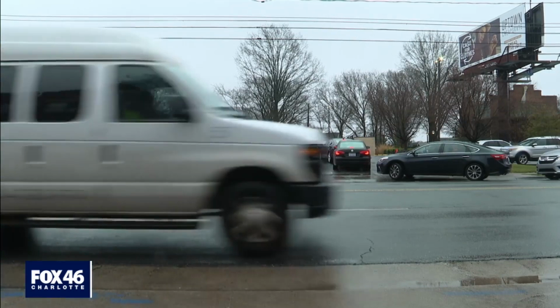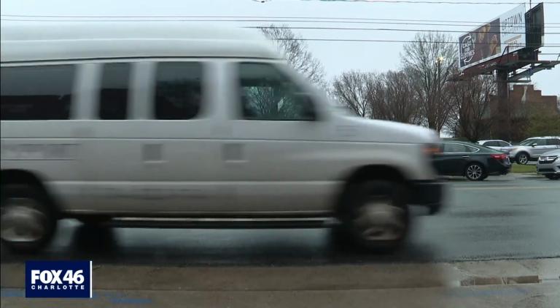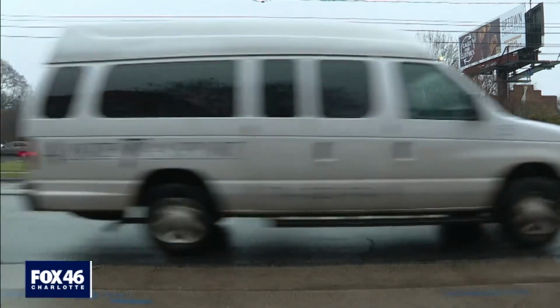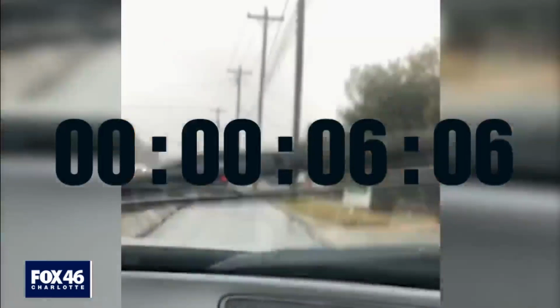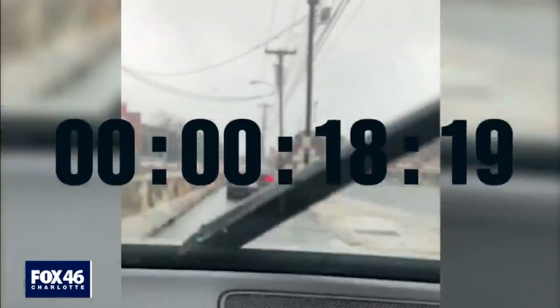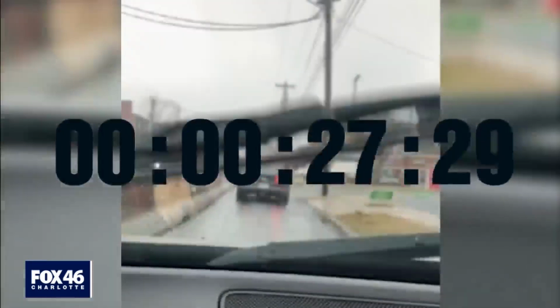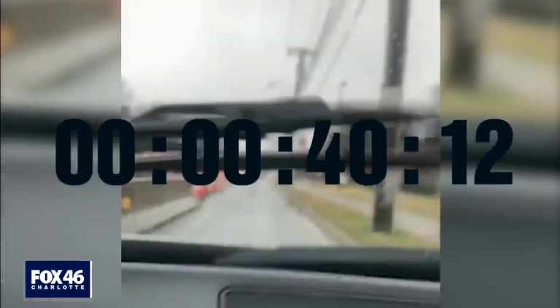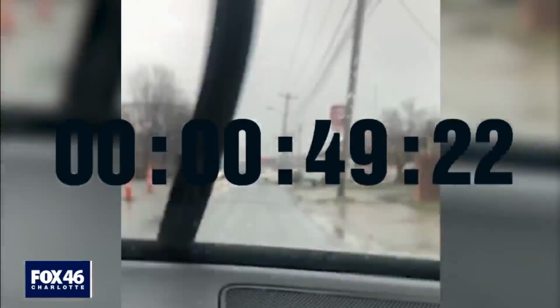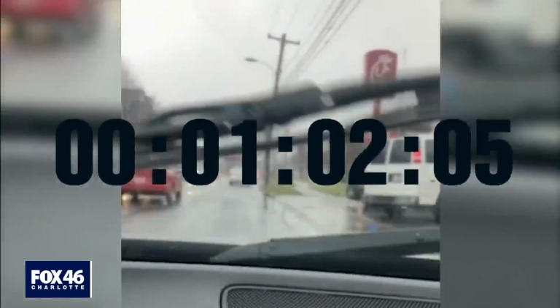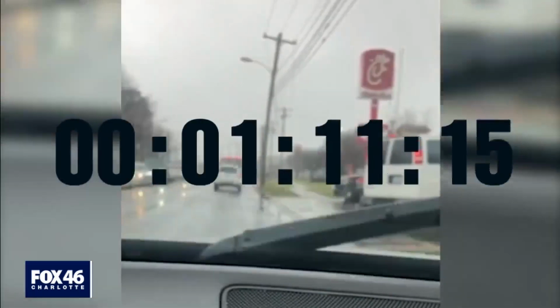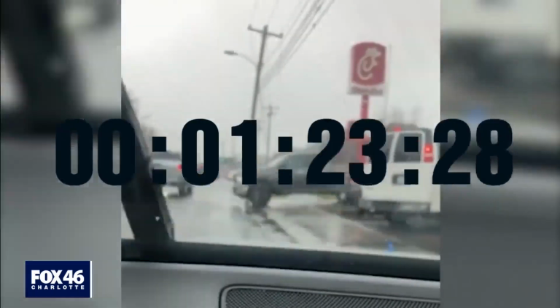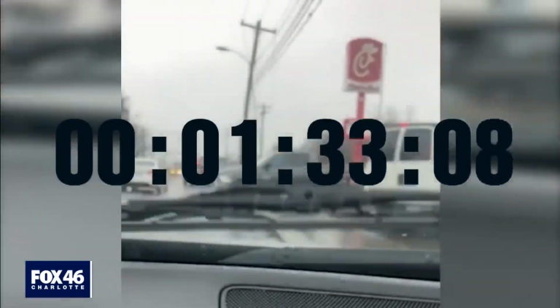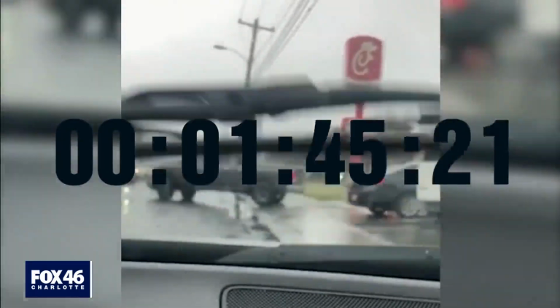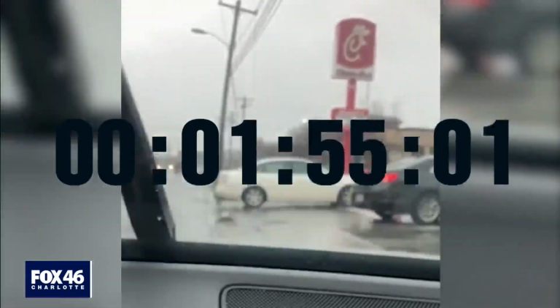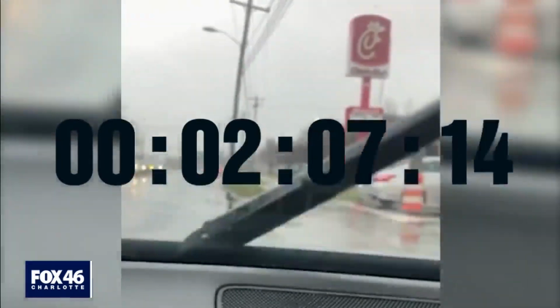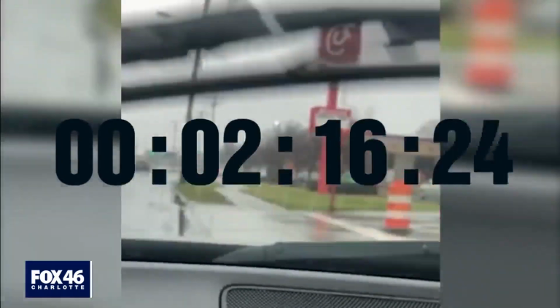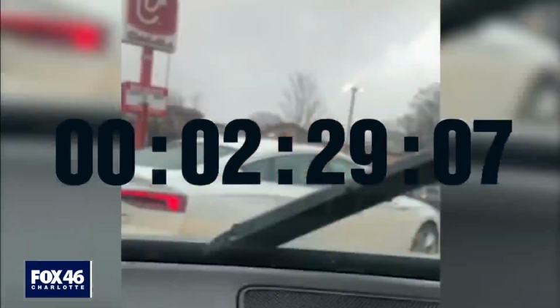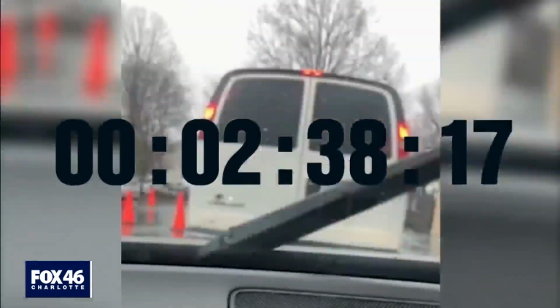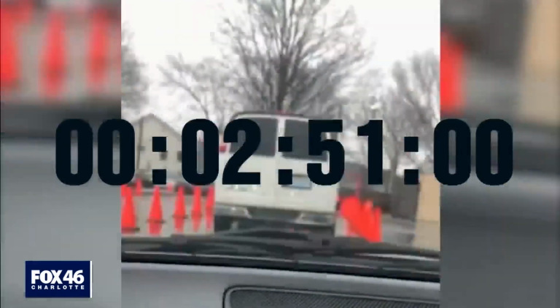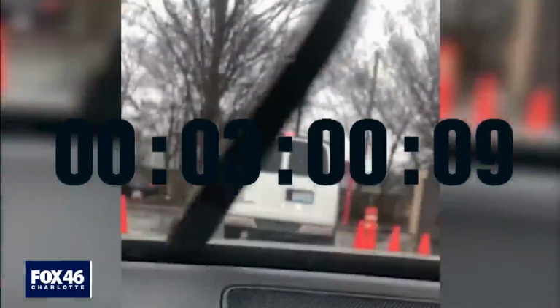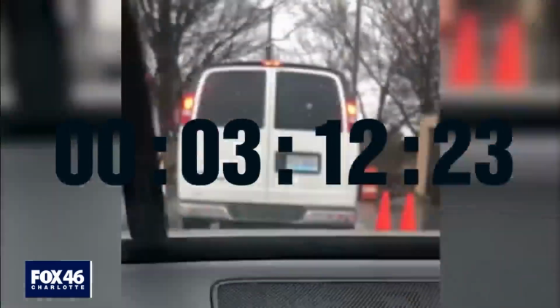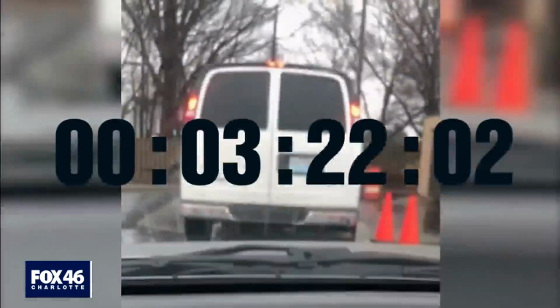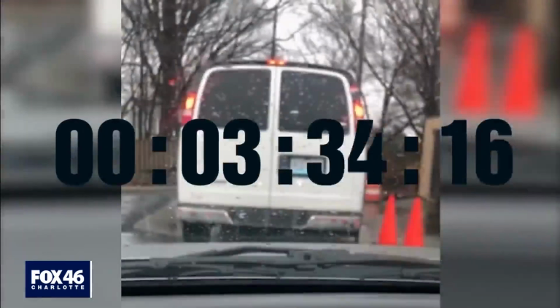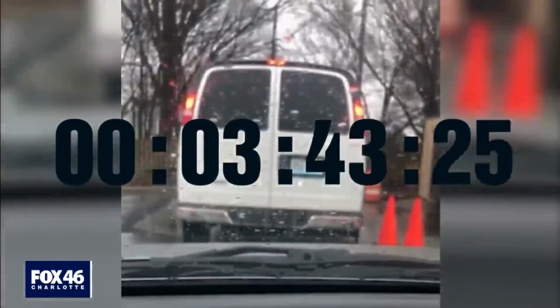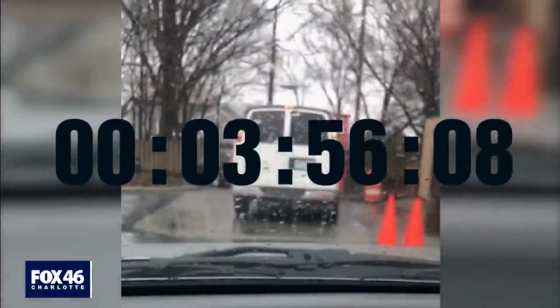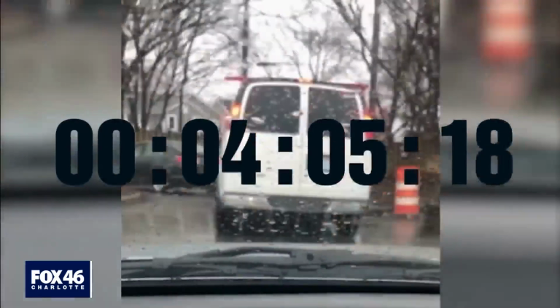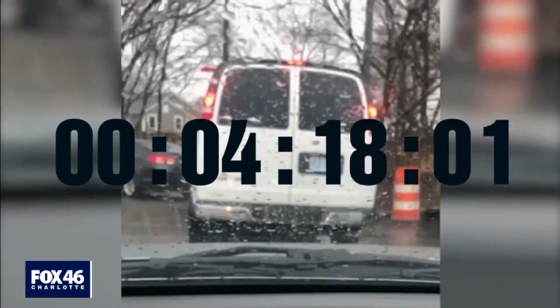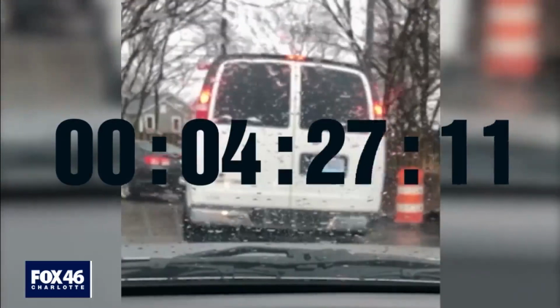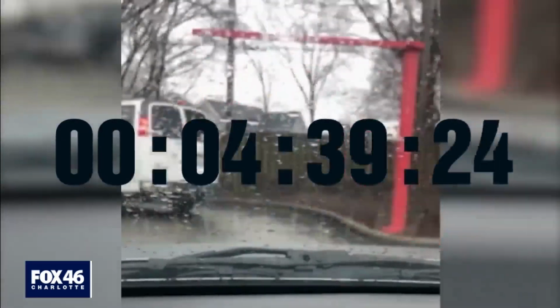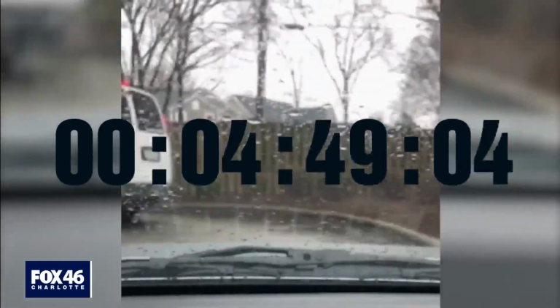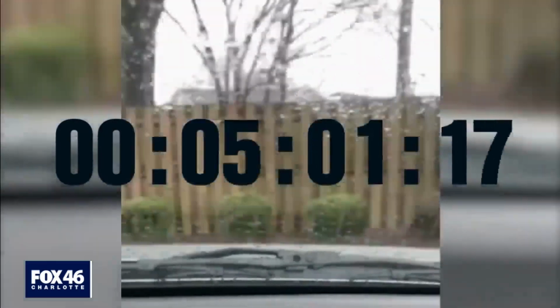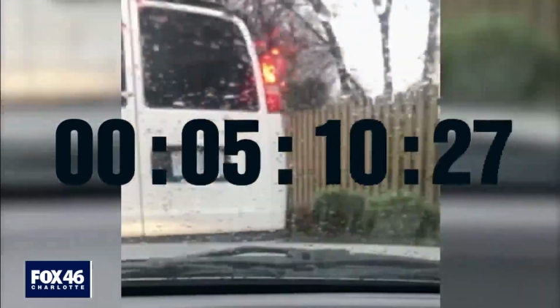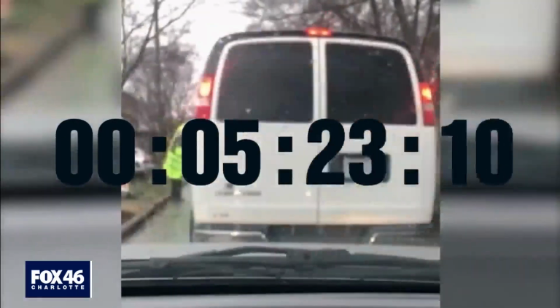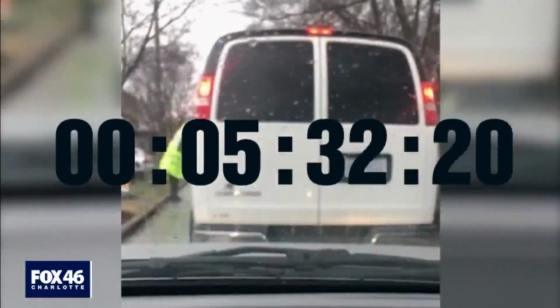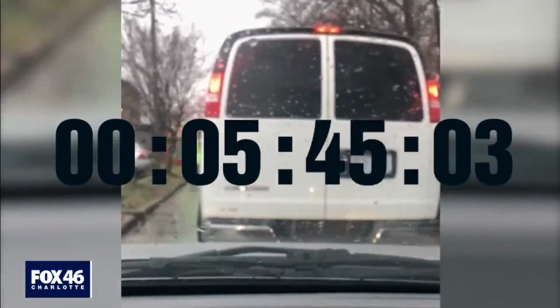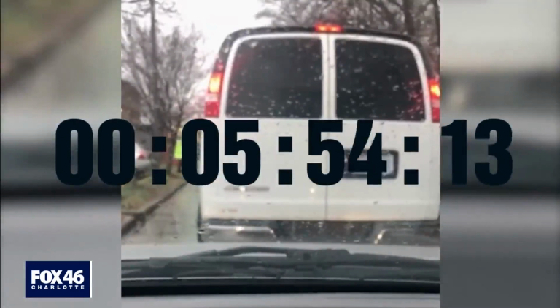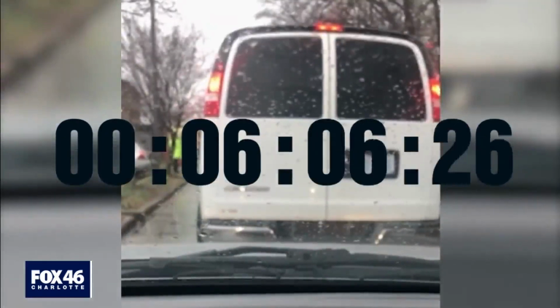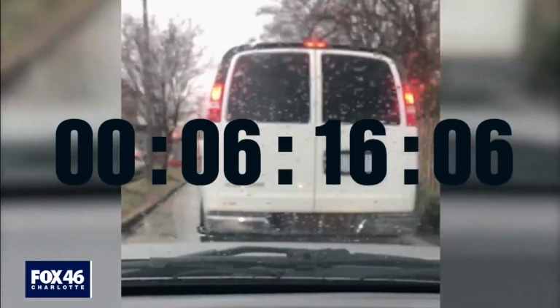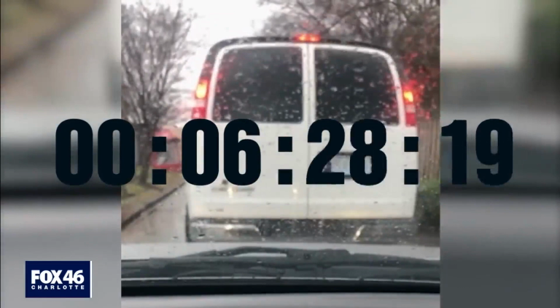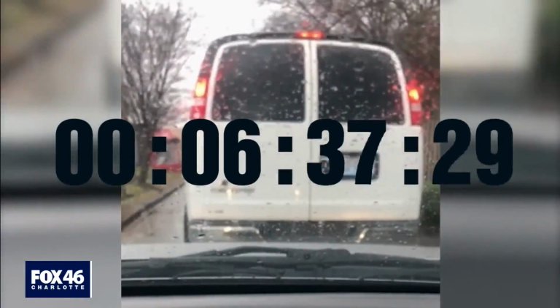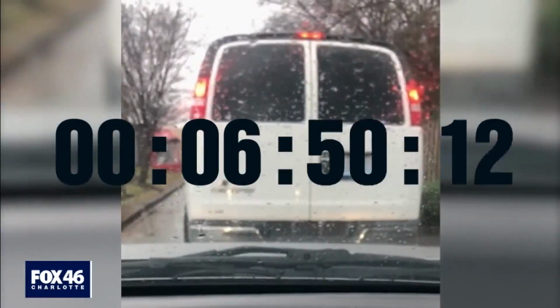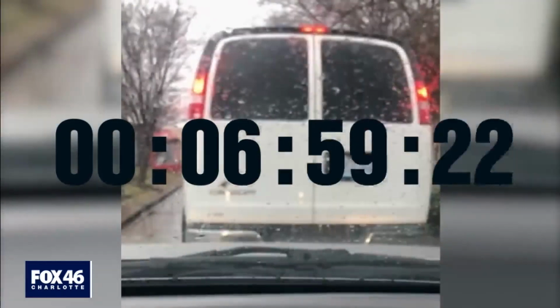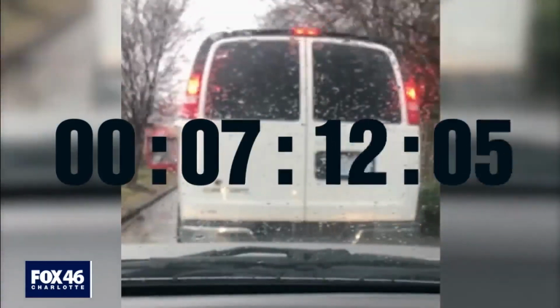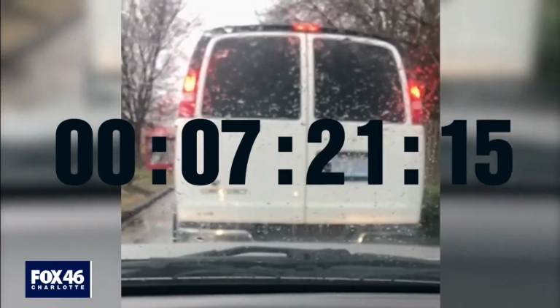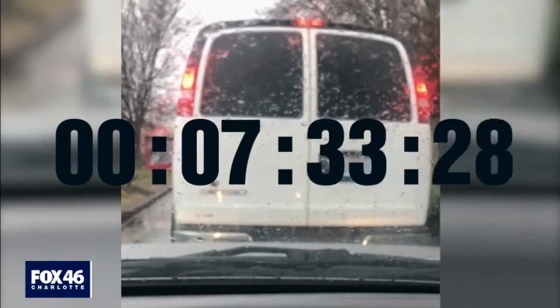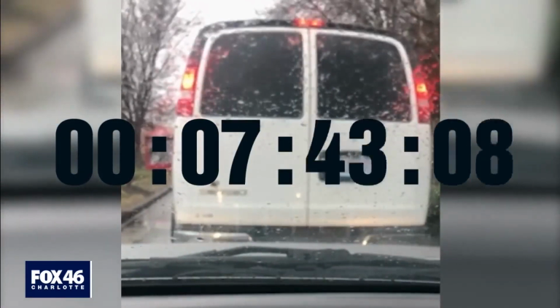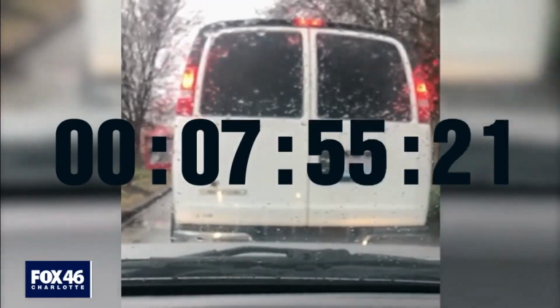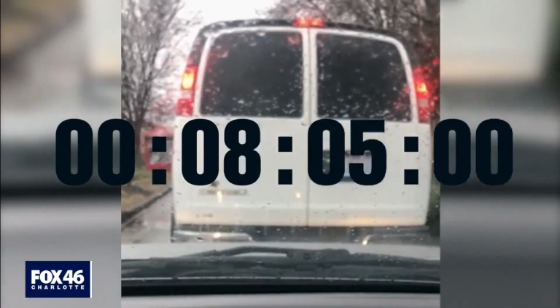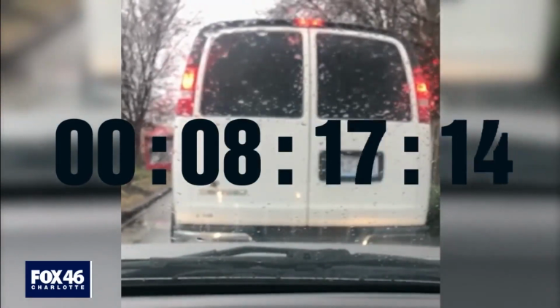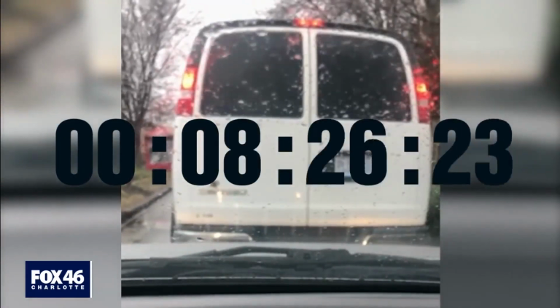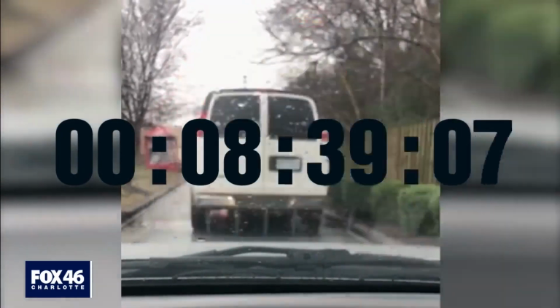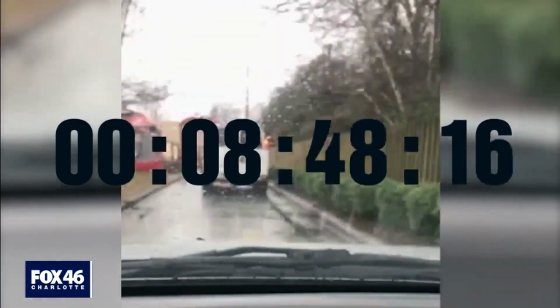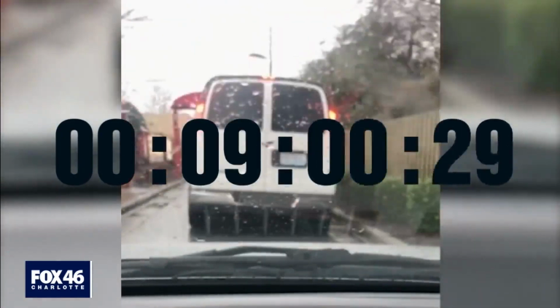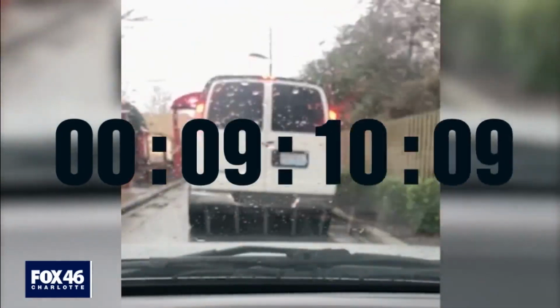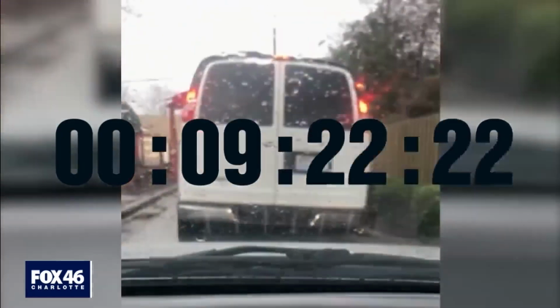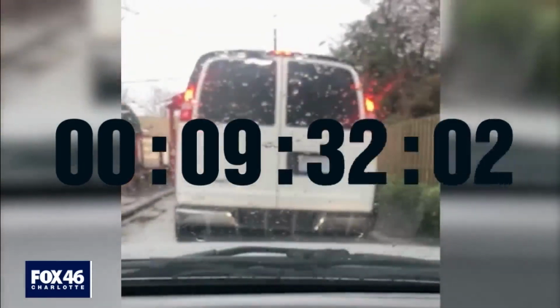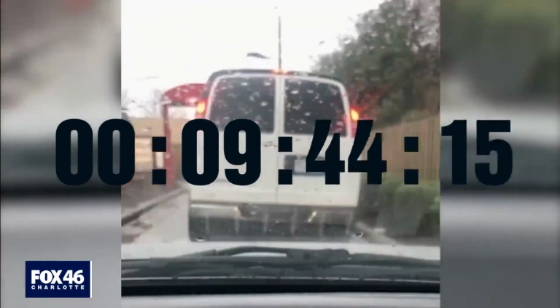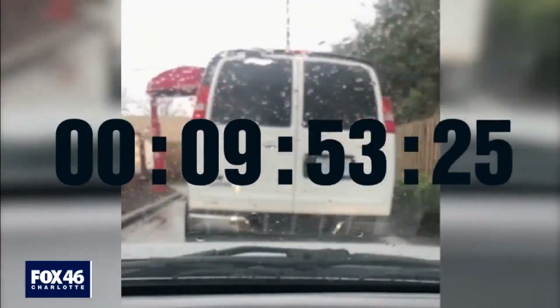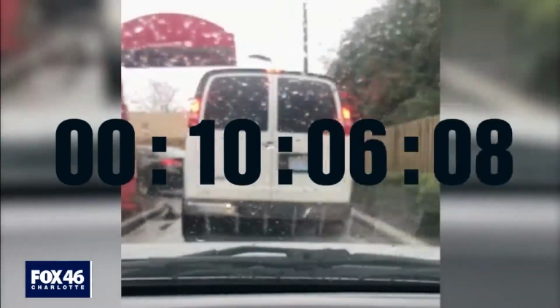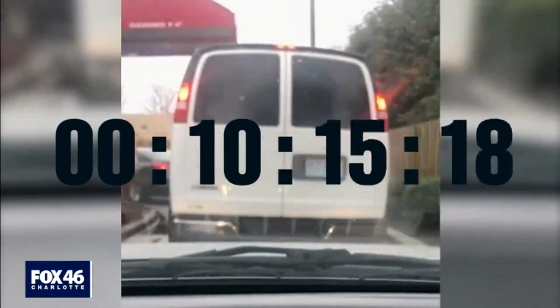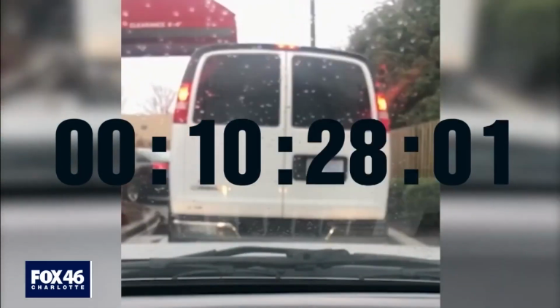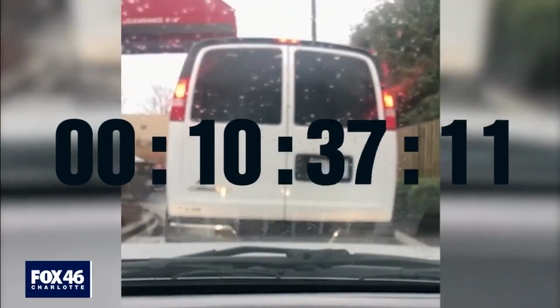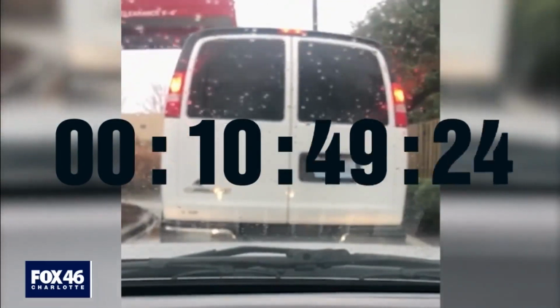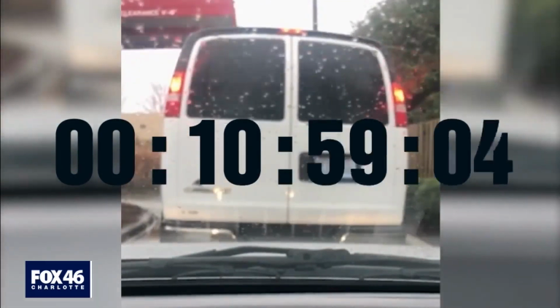To show you how backed up it can get, I went through the drive-thru around 1 o'clock to order a cup of coffee. I timed it — it took 14 minutes.